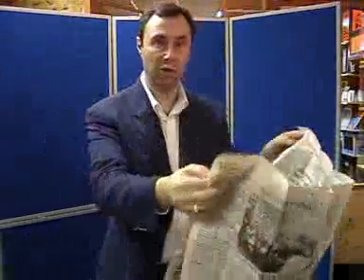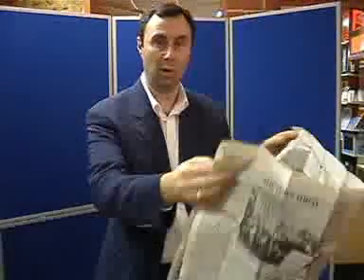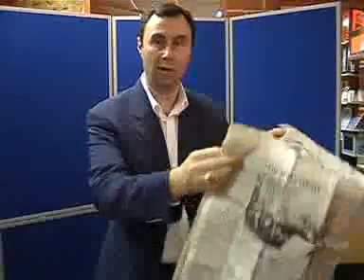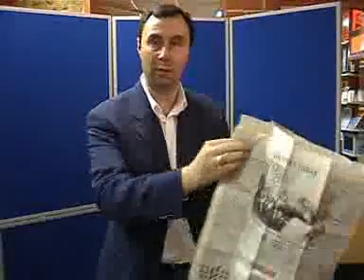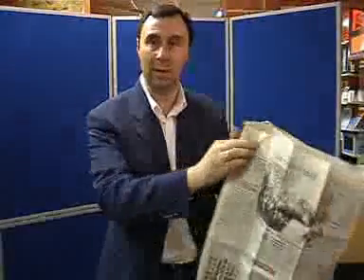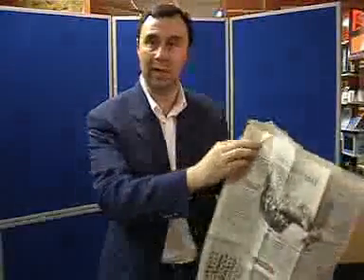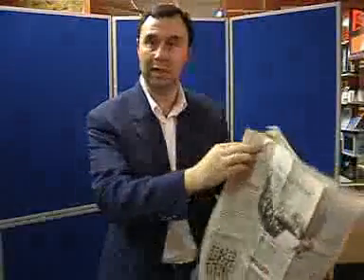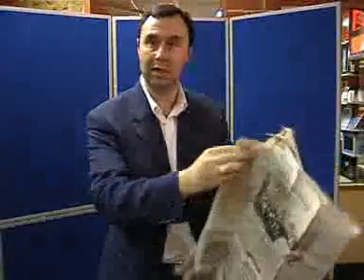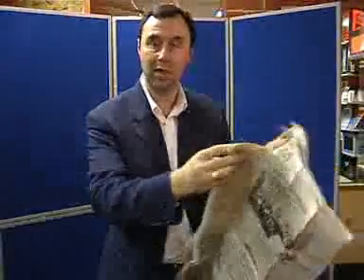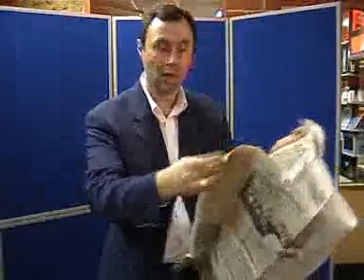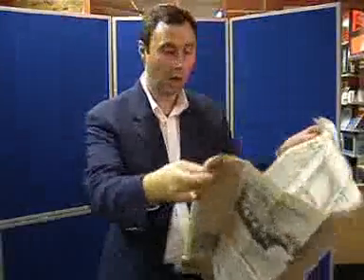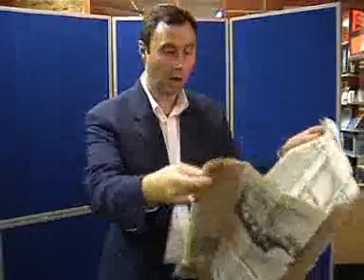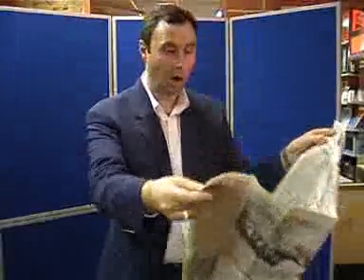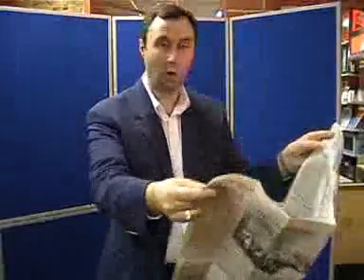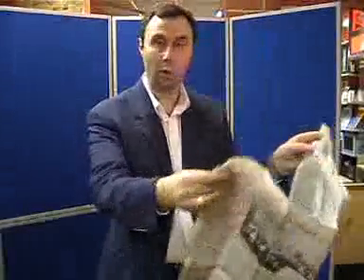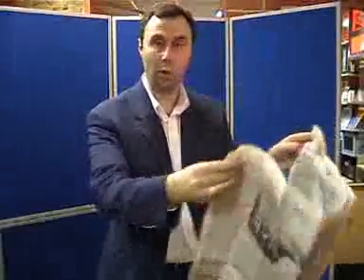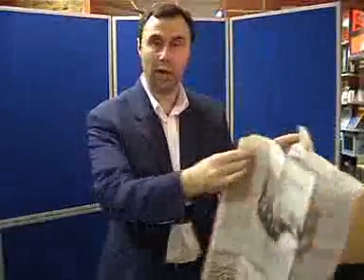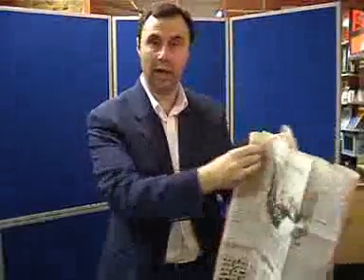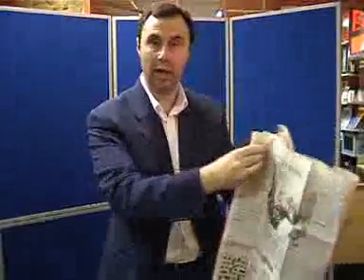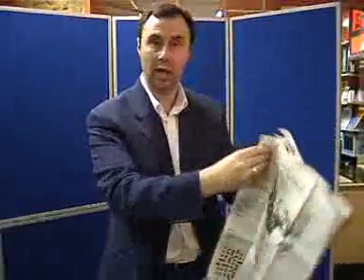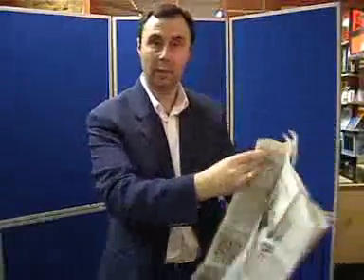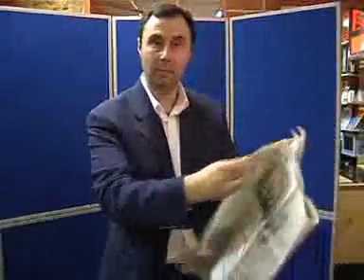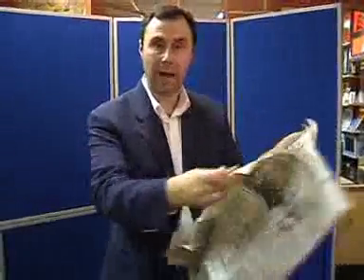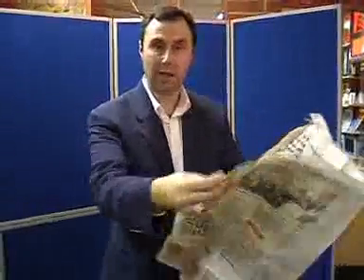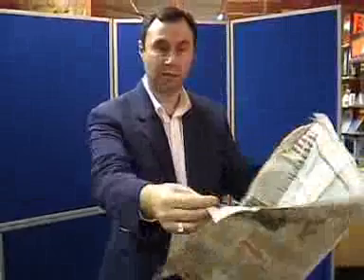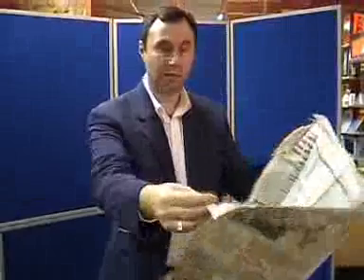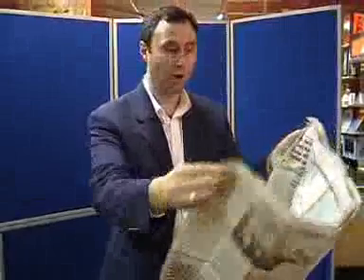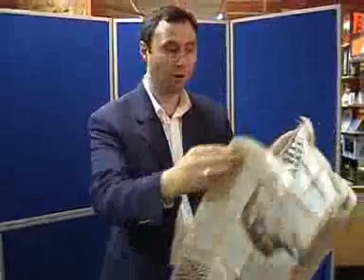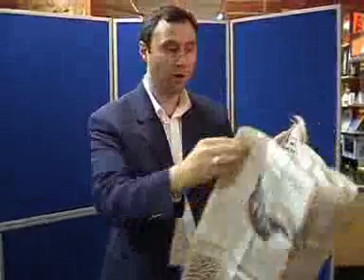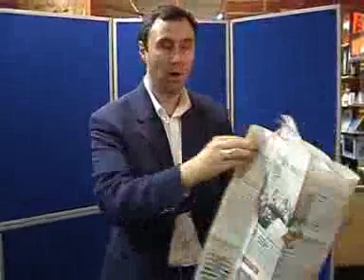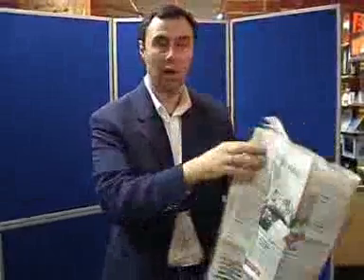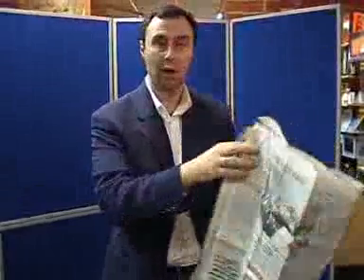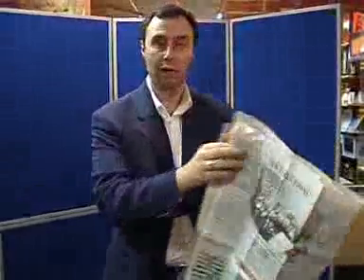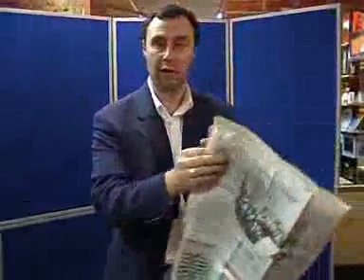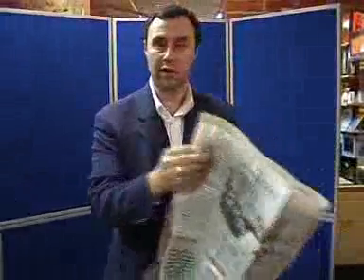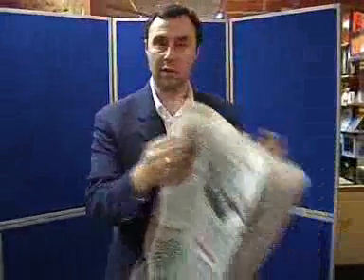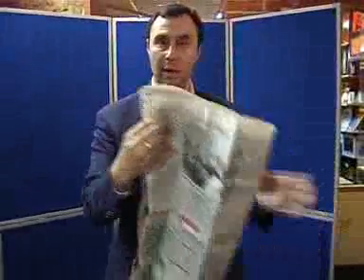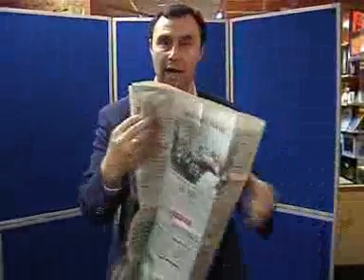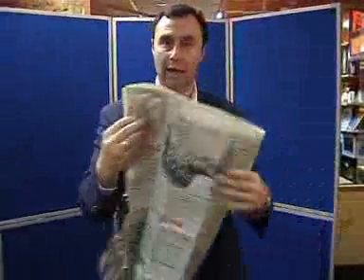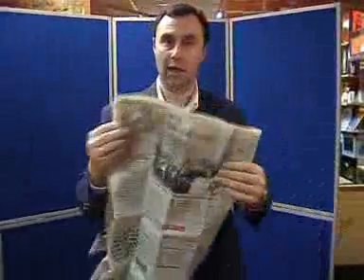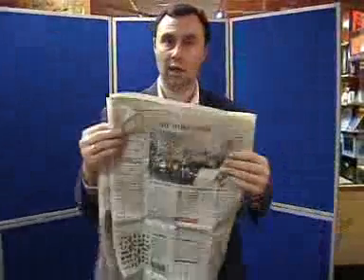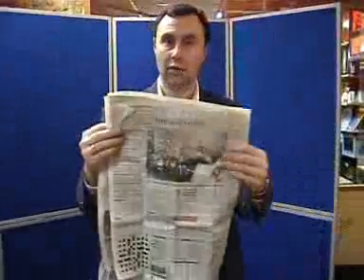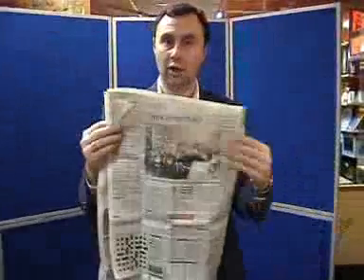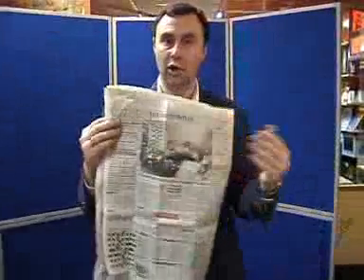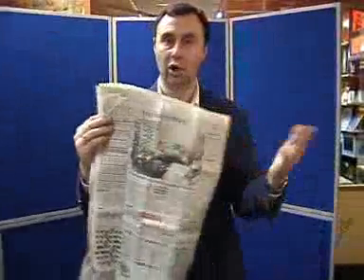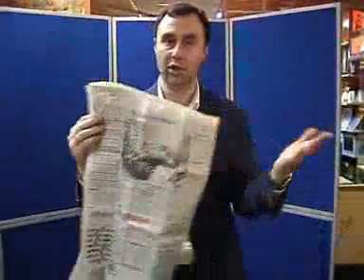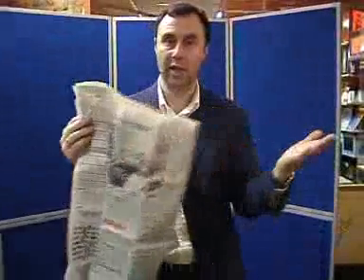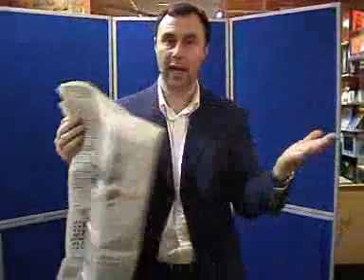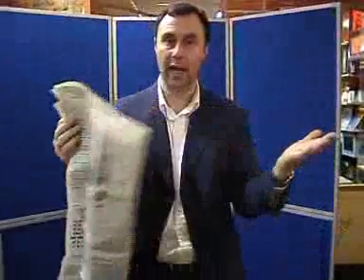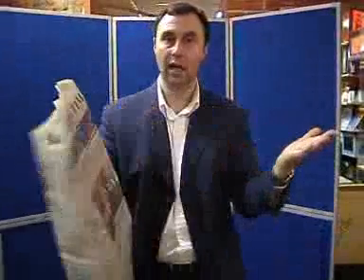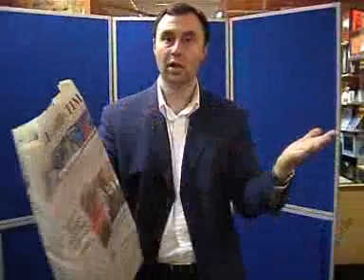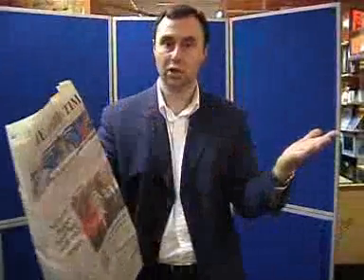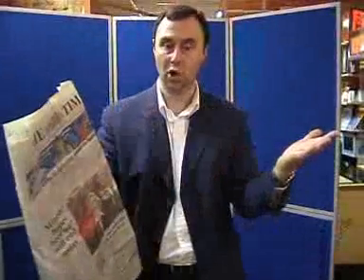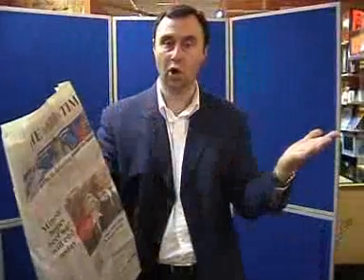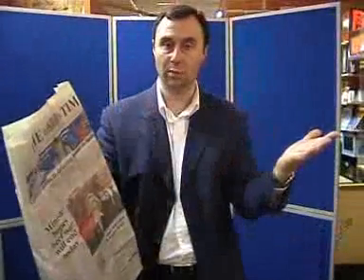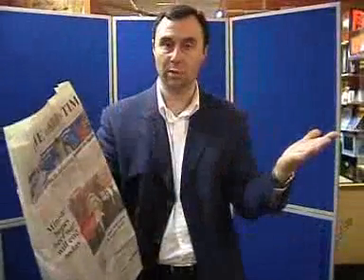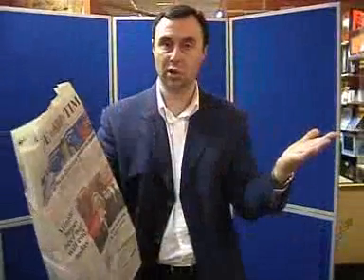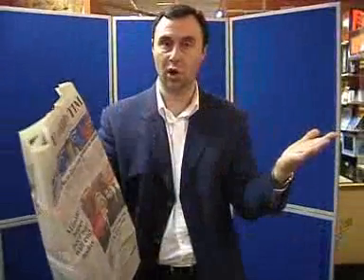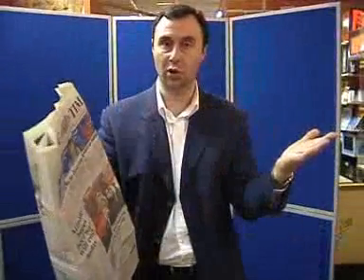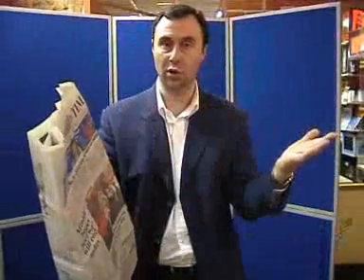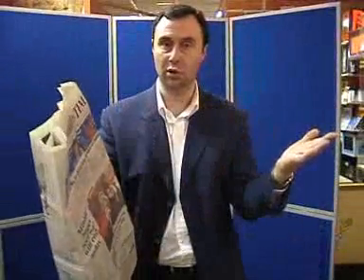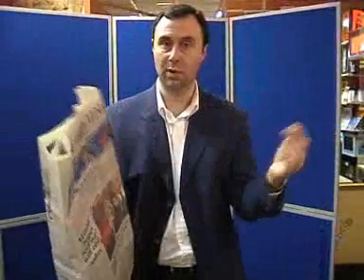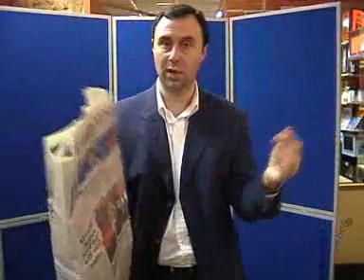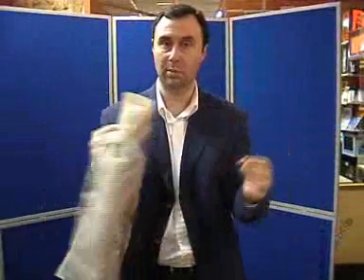You can show every piece, all the way, back to front, front to back. So — no tear torn and restored newspaper.